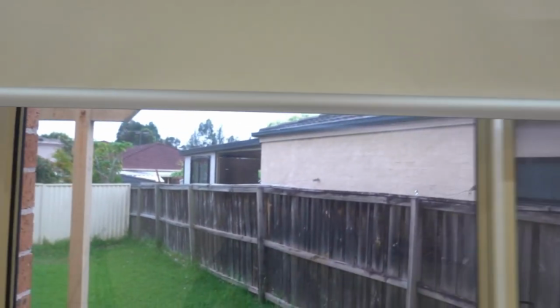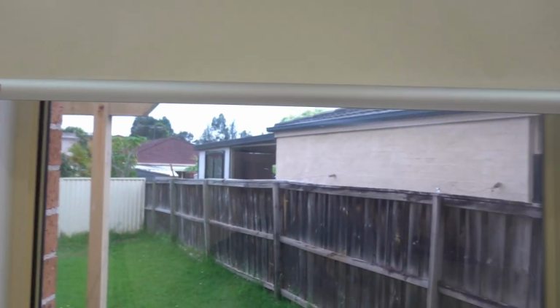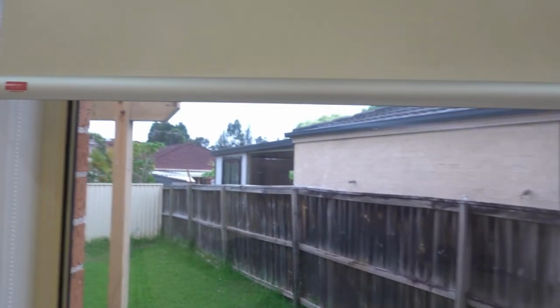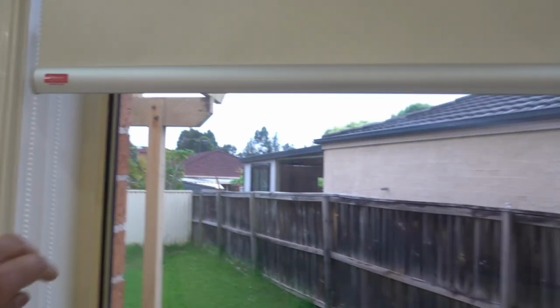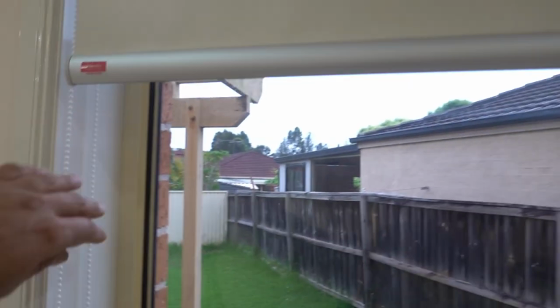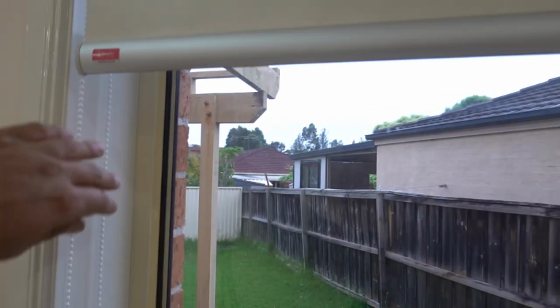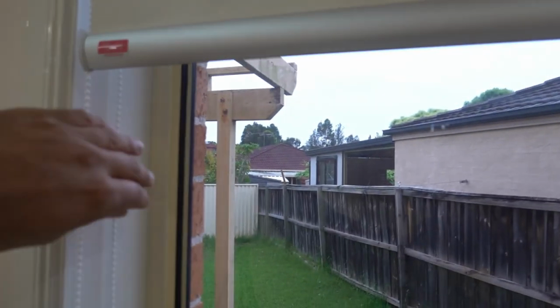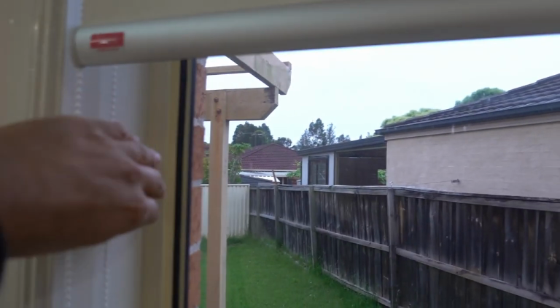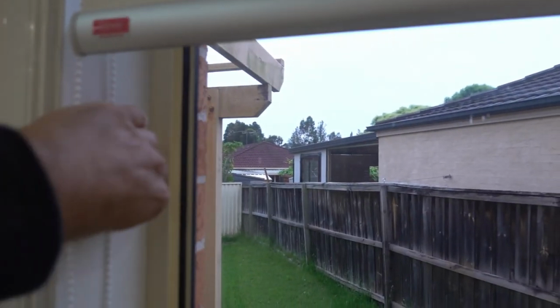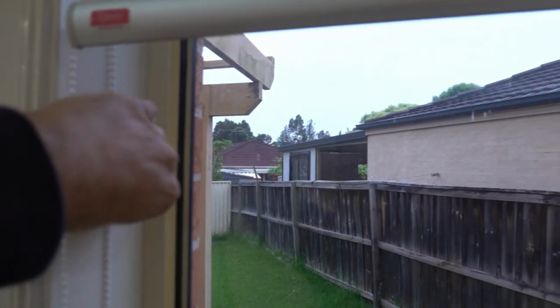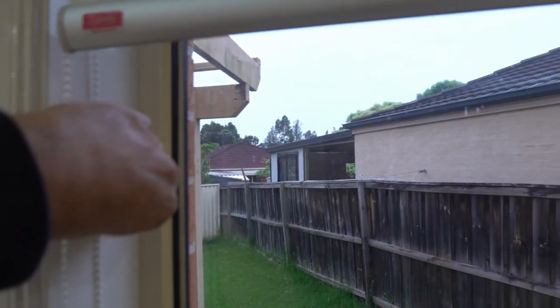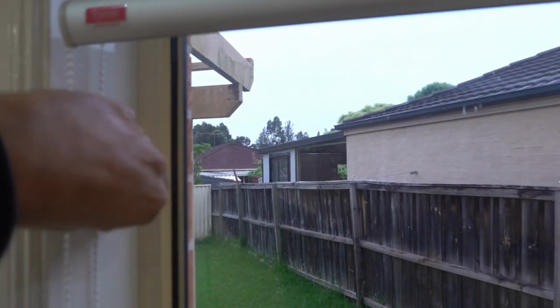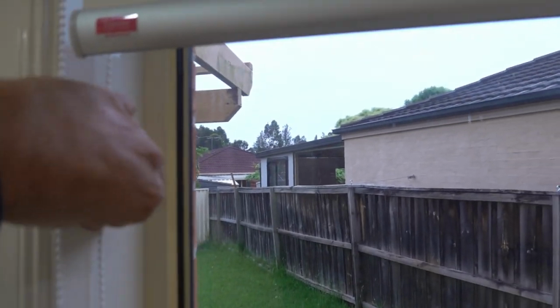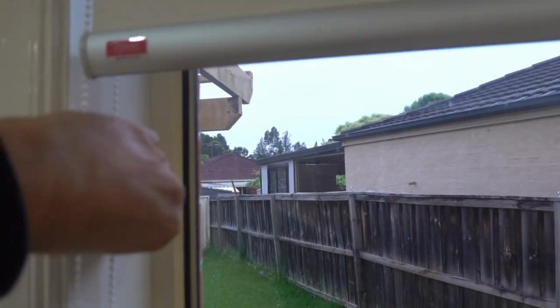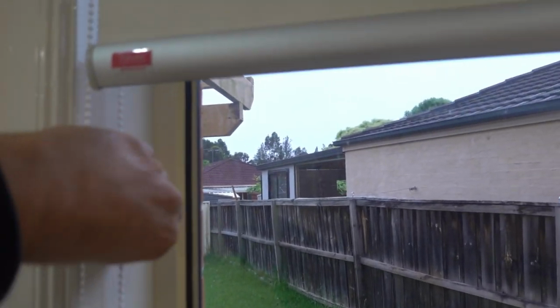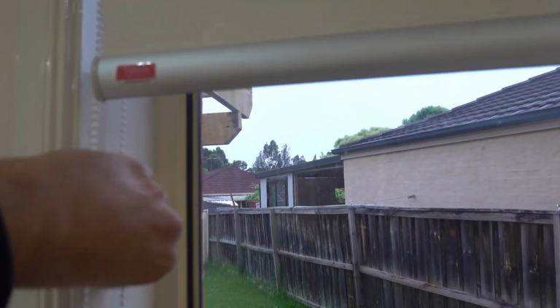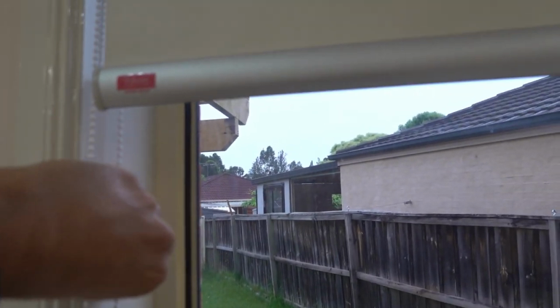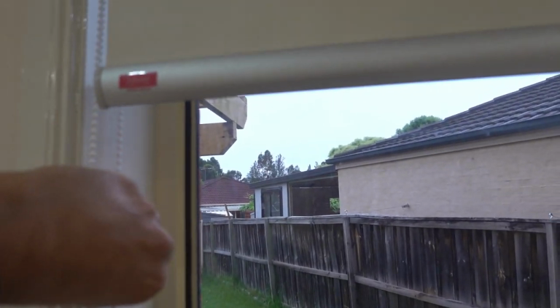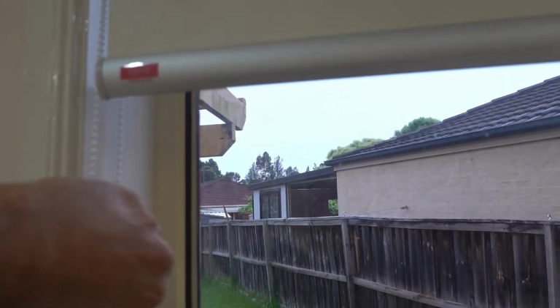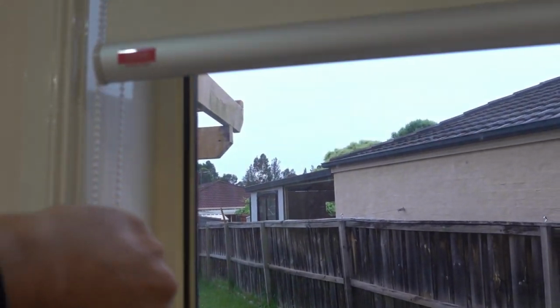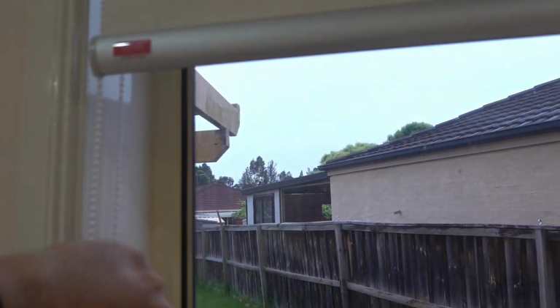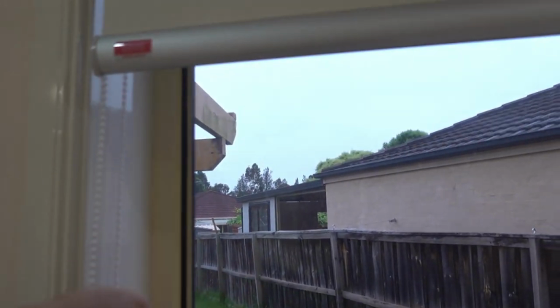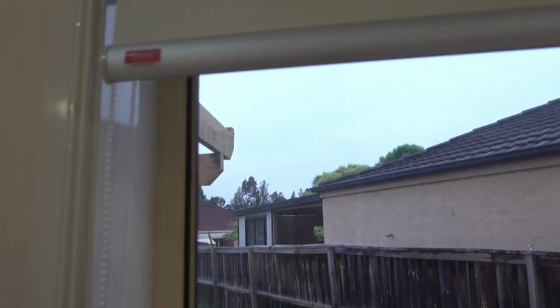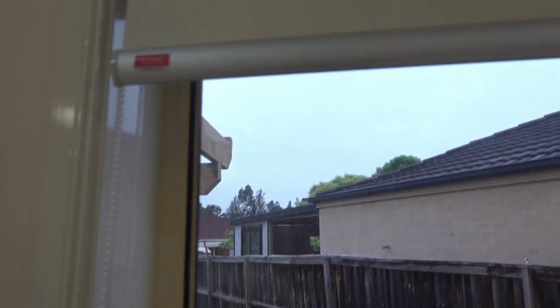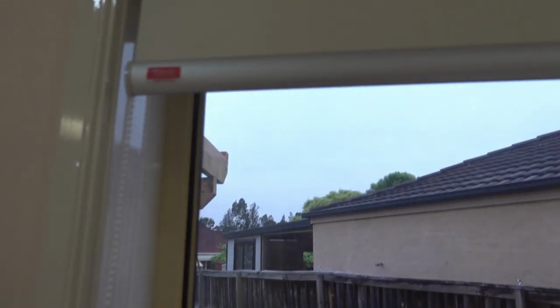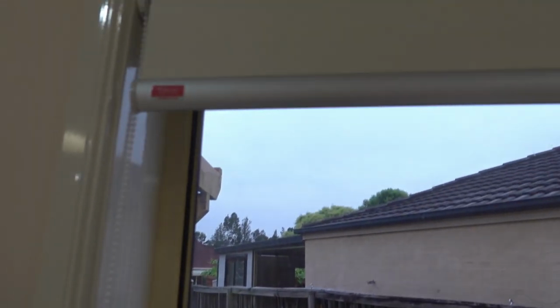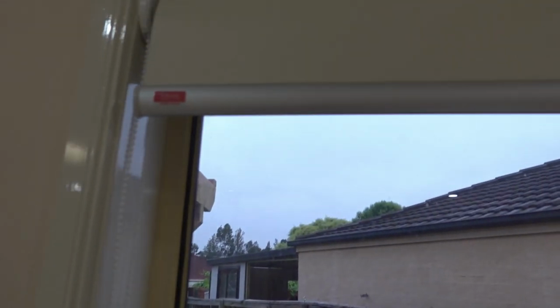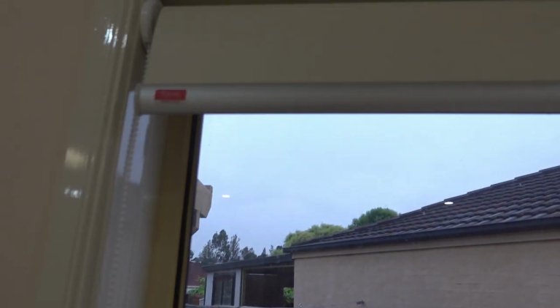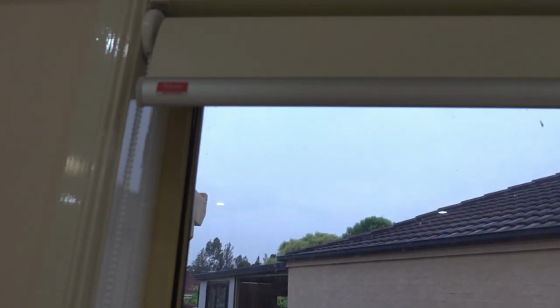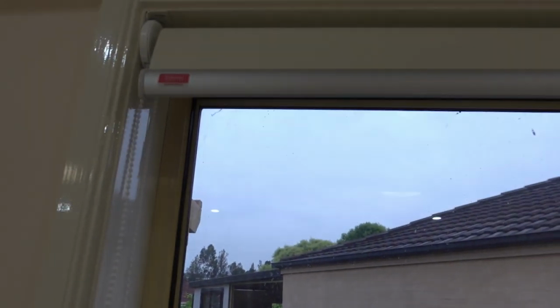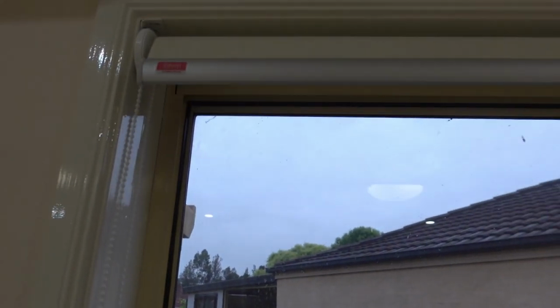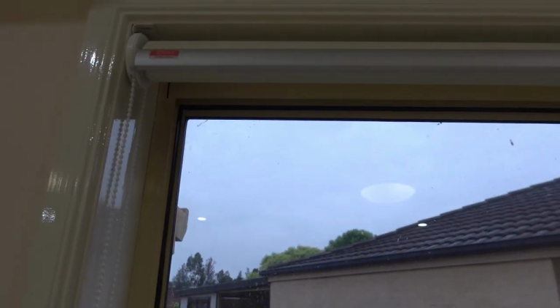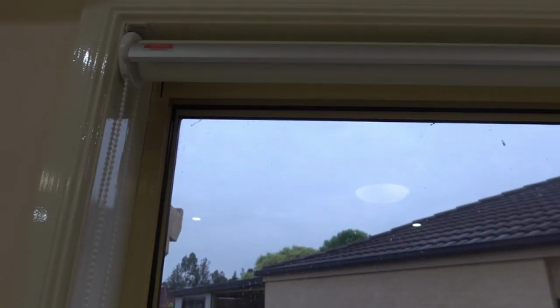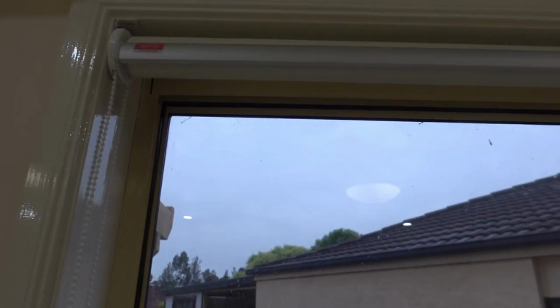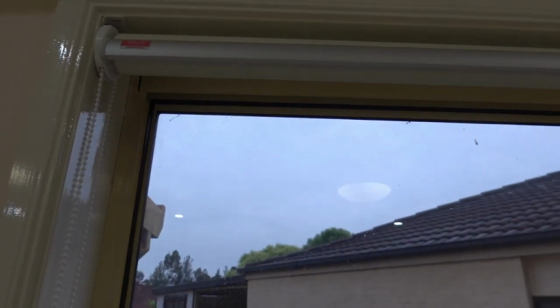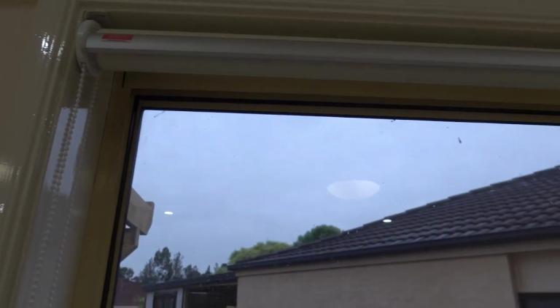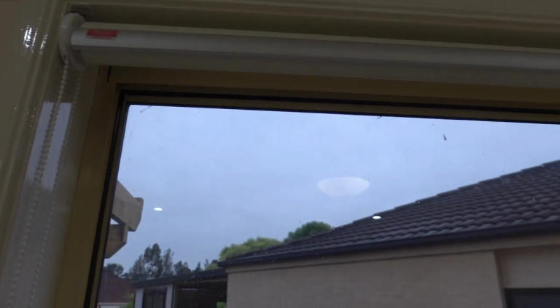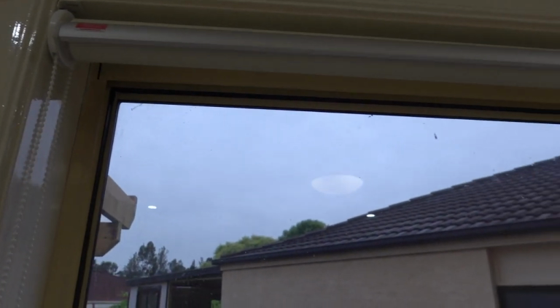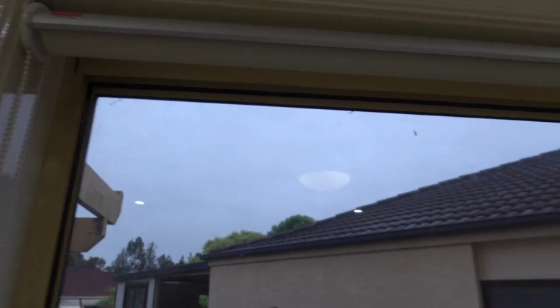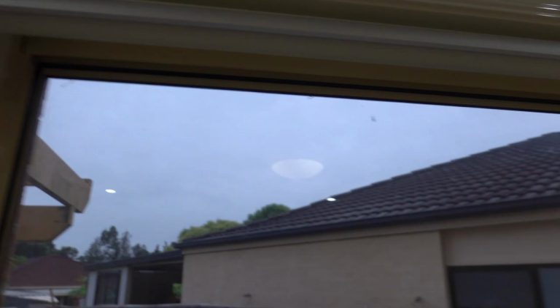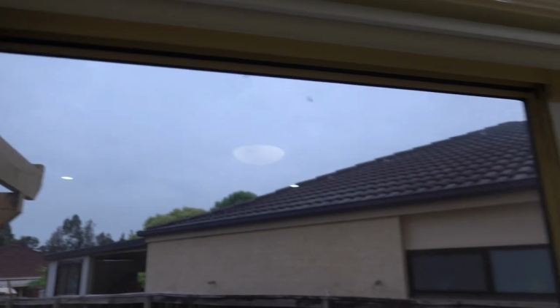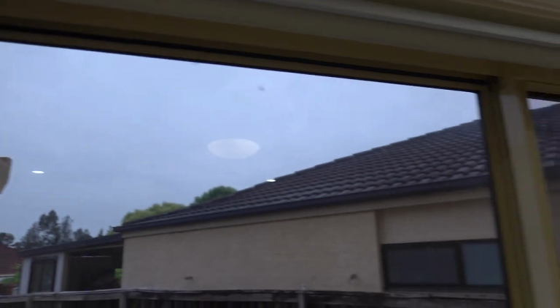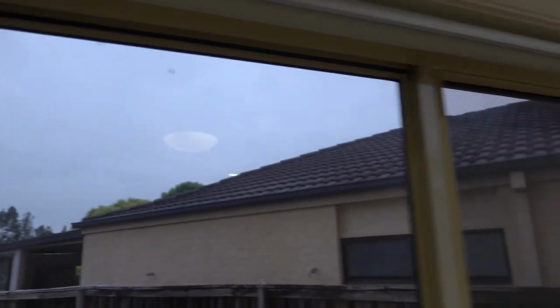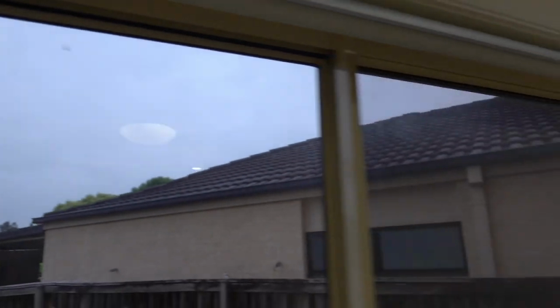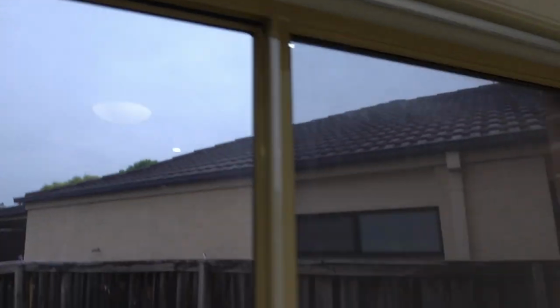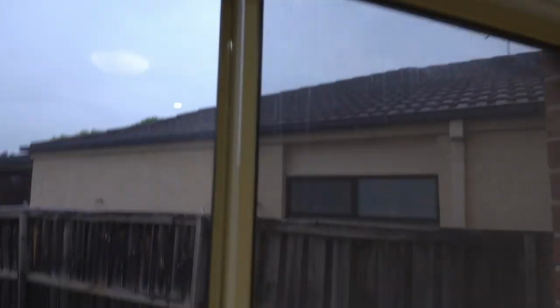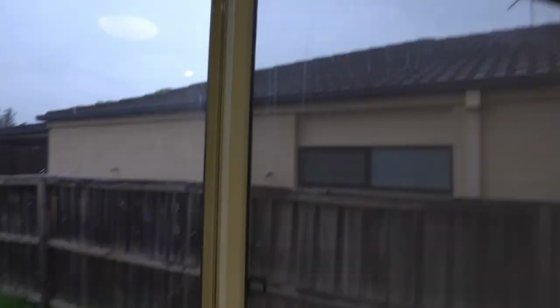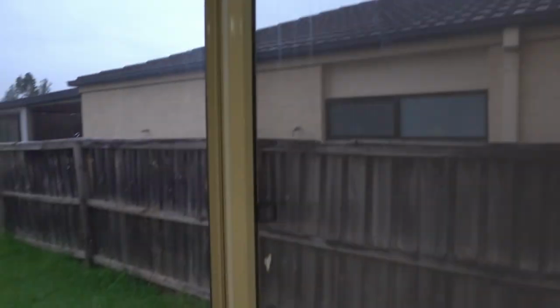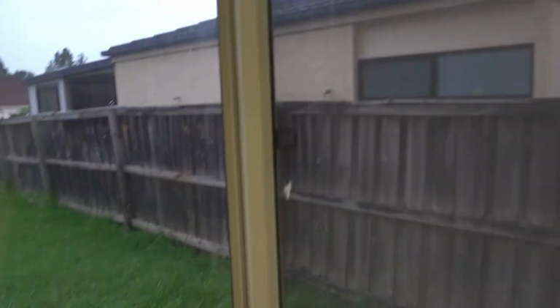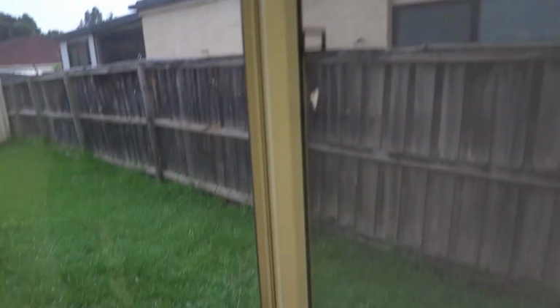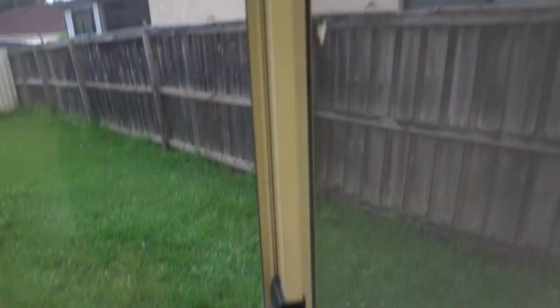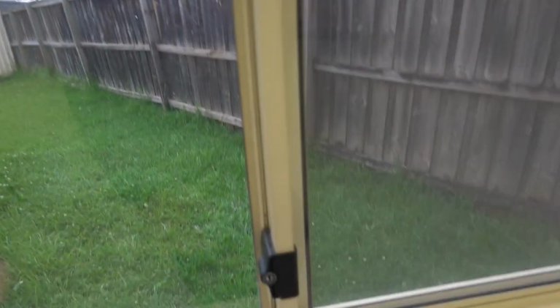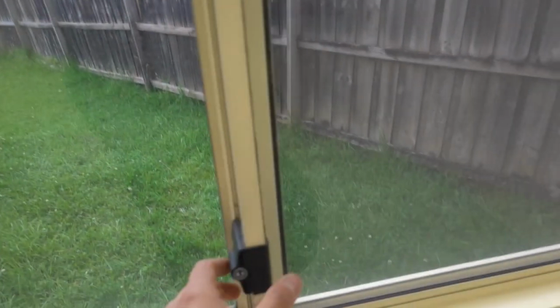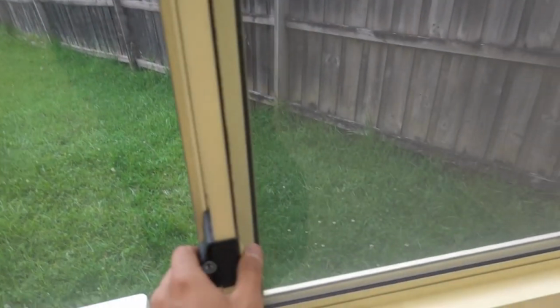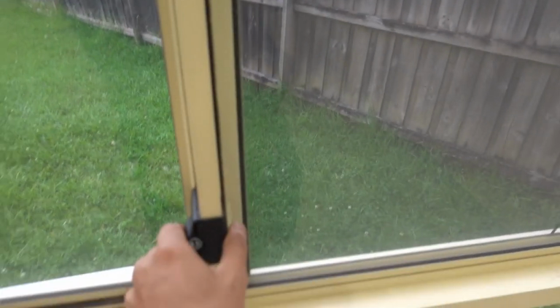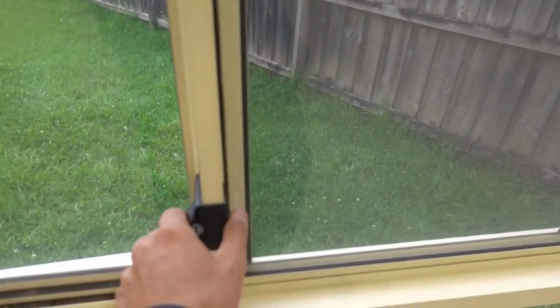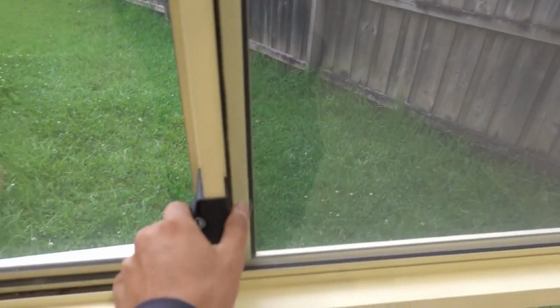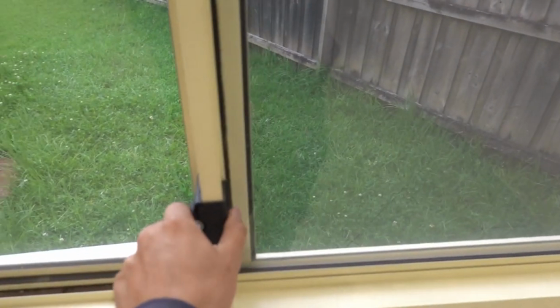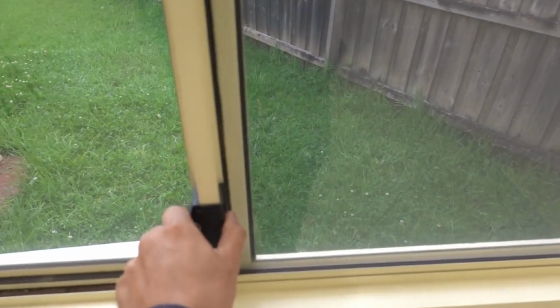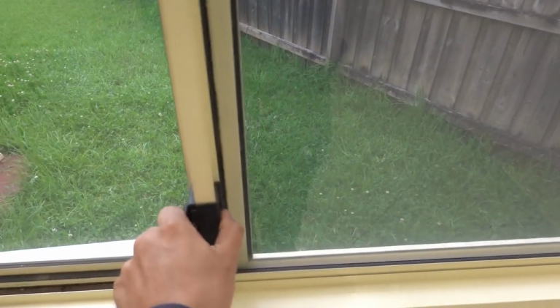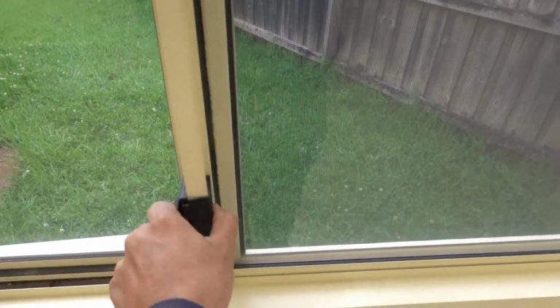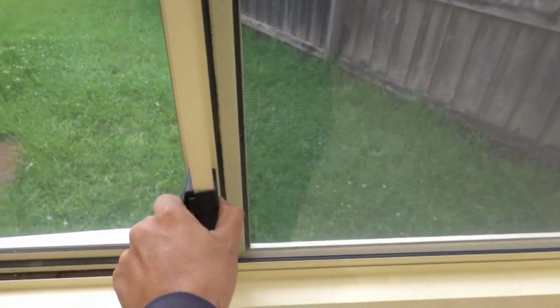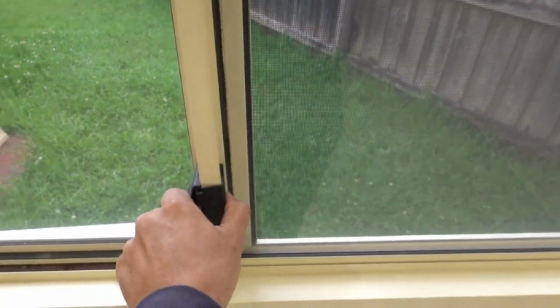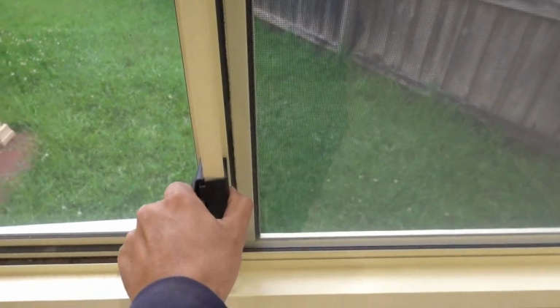We'll just quickly roll up our roll-up blind here. Make sure we've got enough space. Open it up.